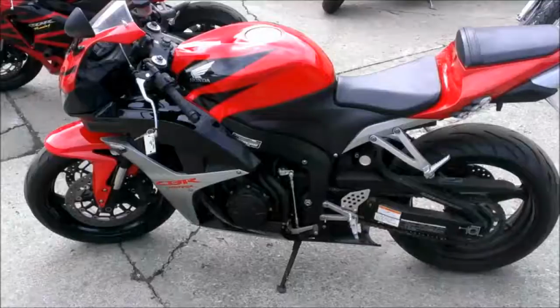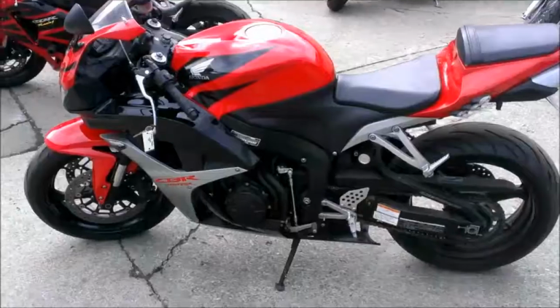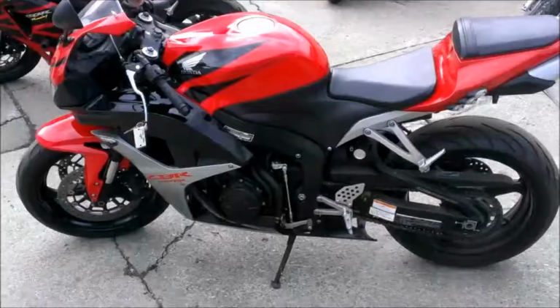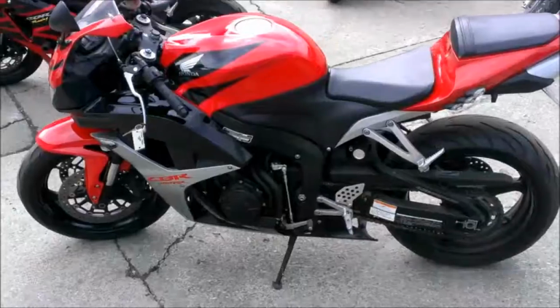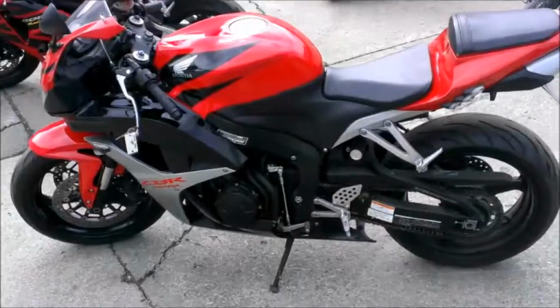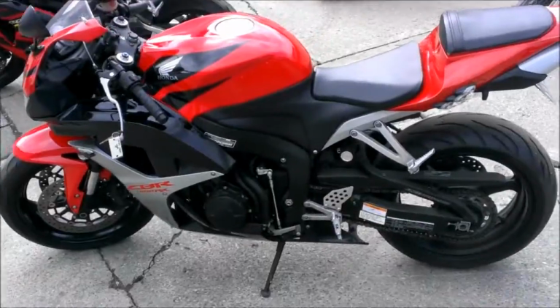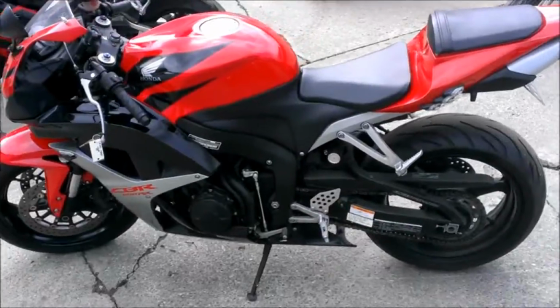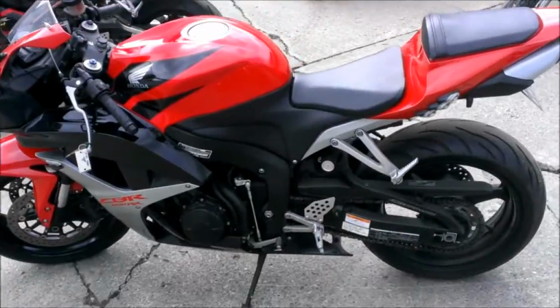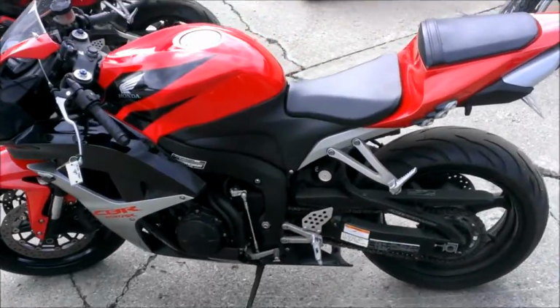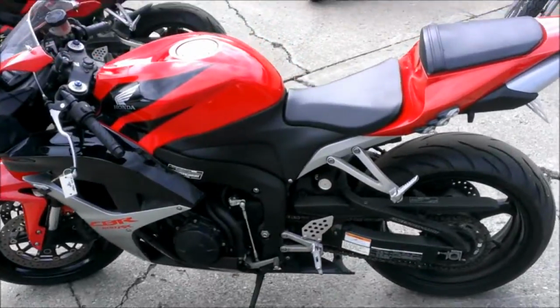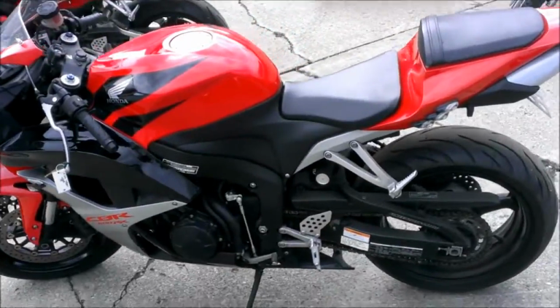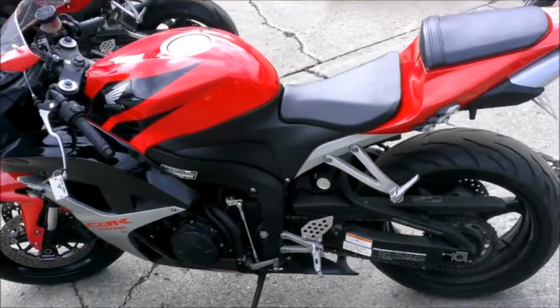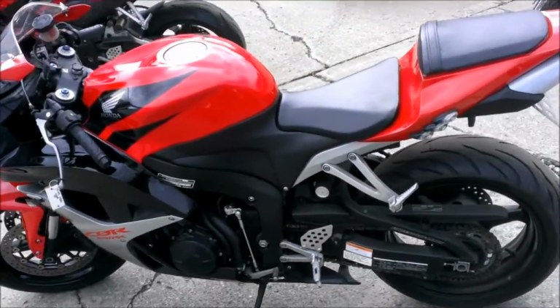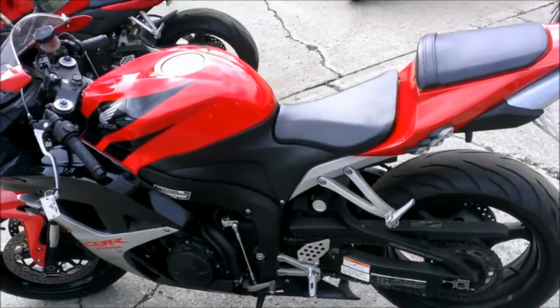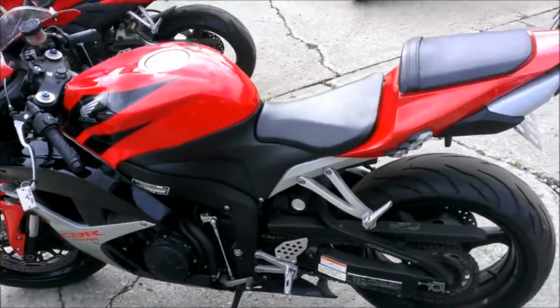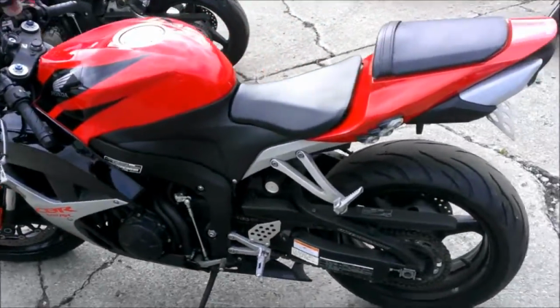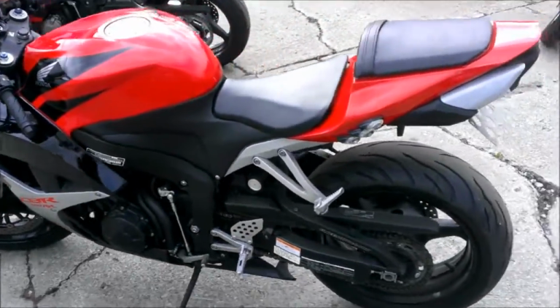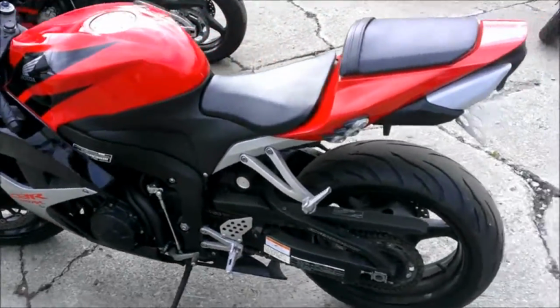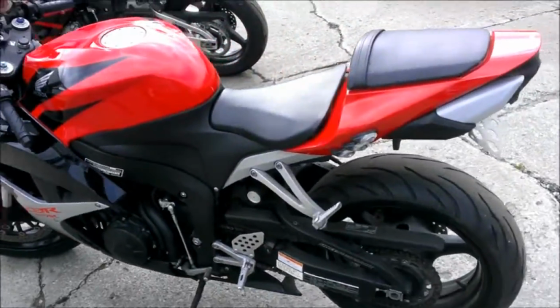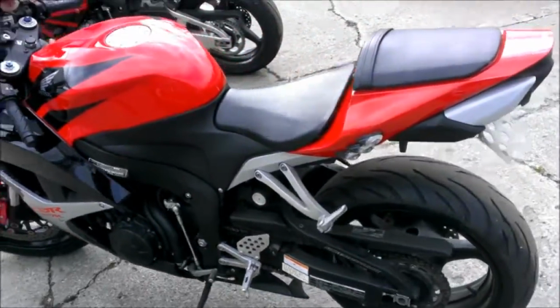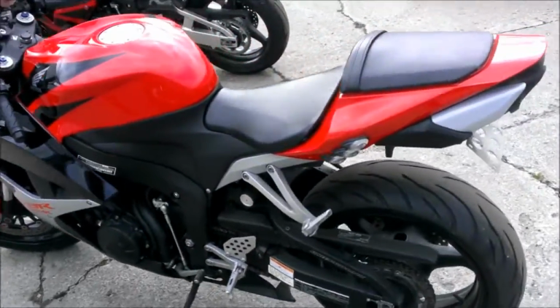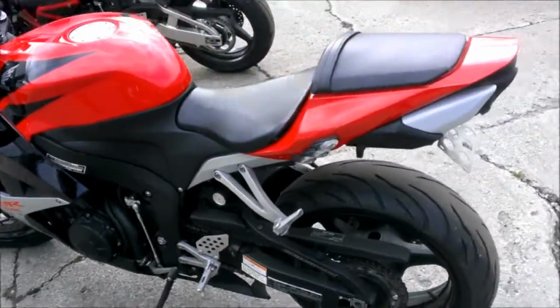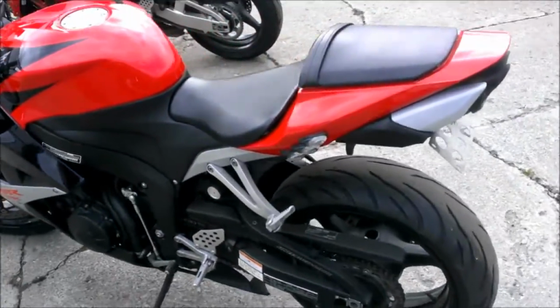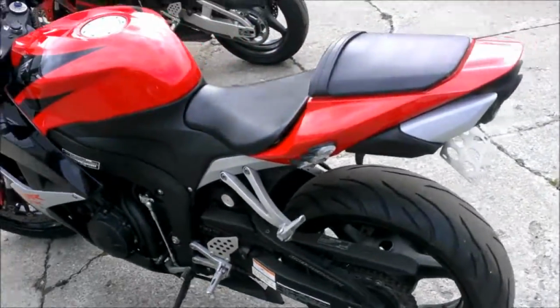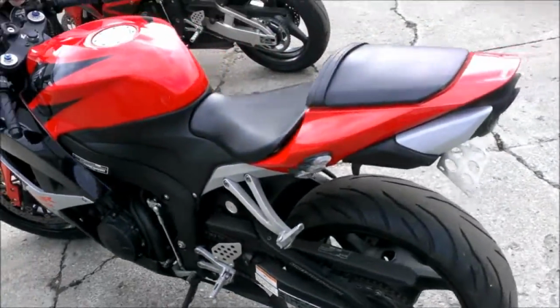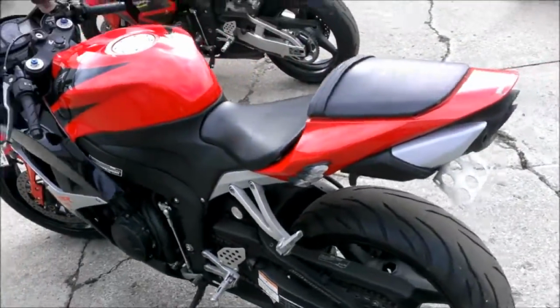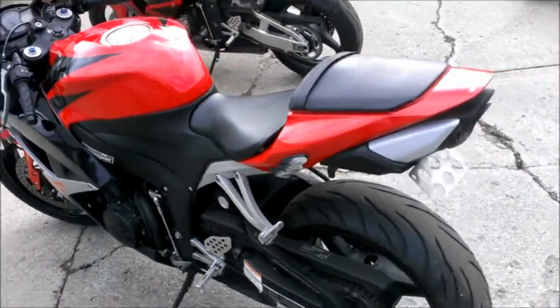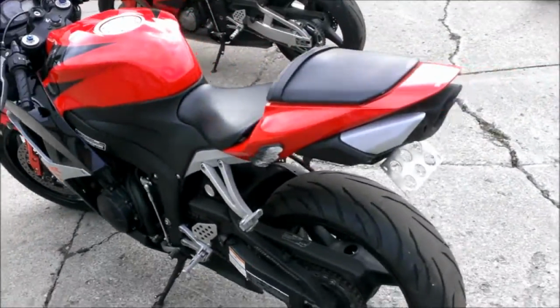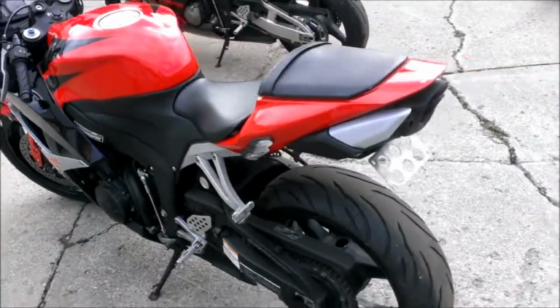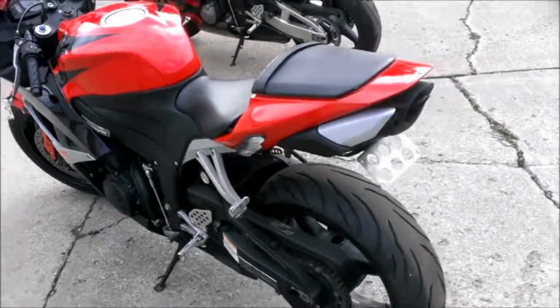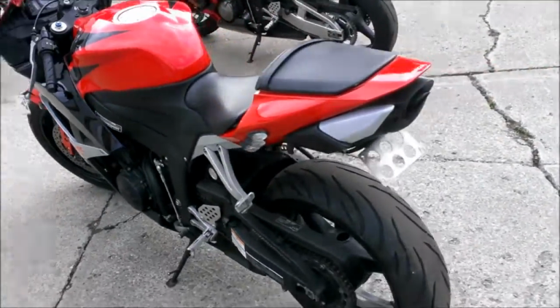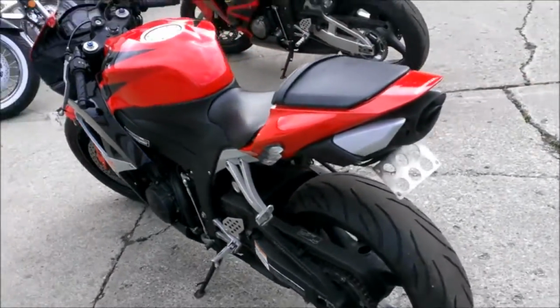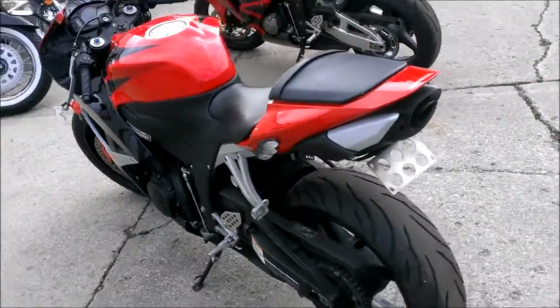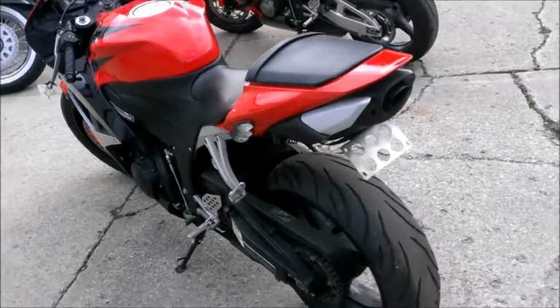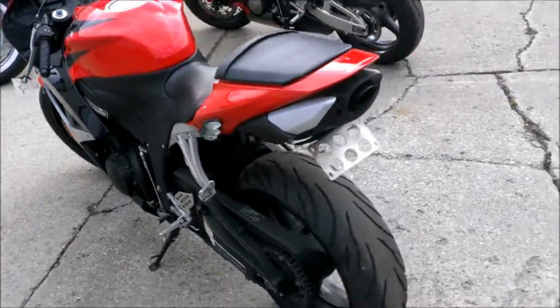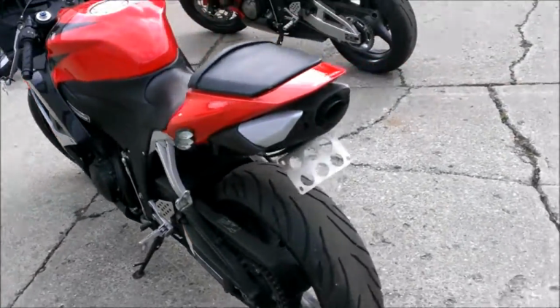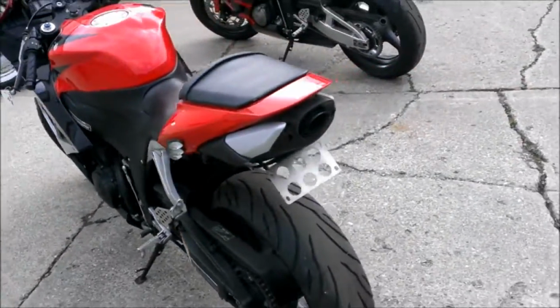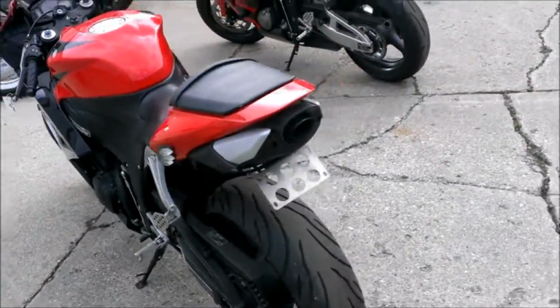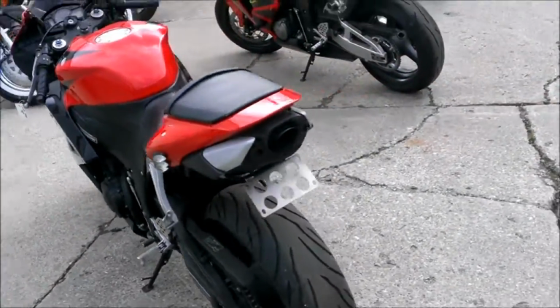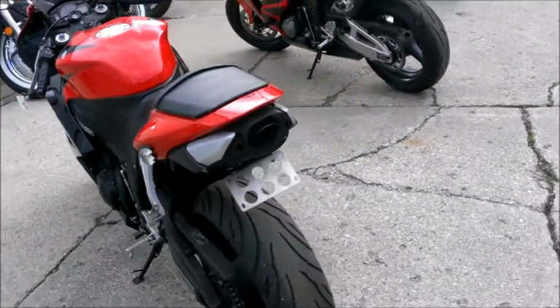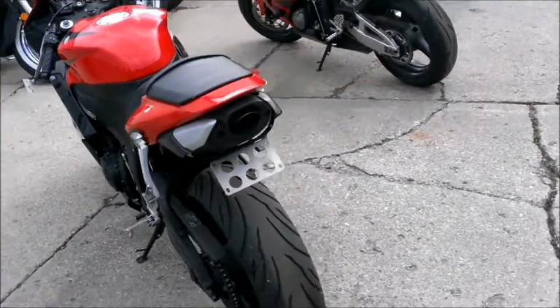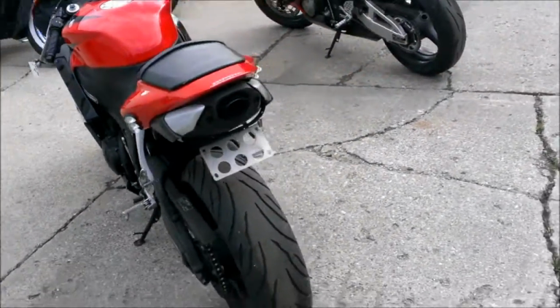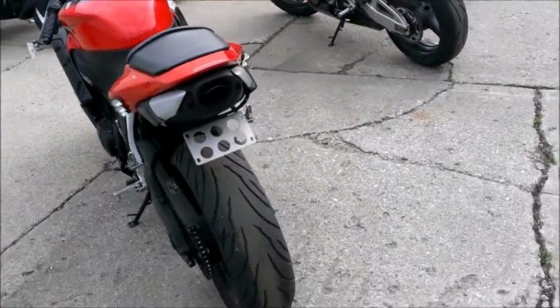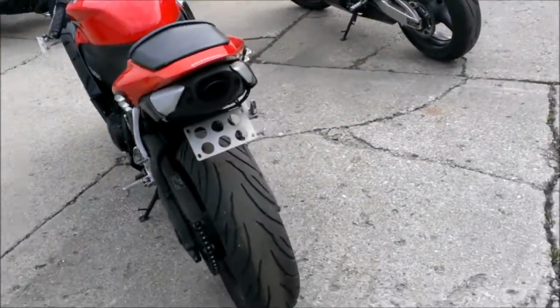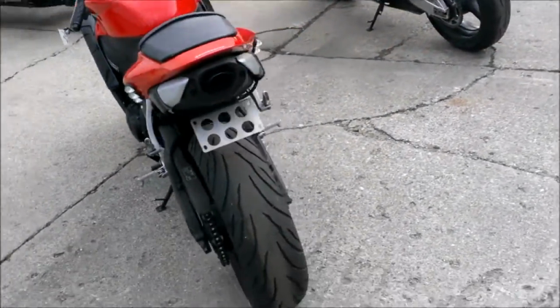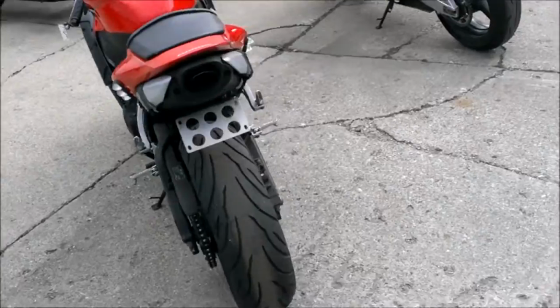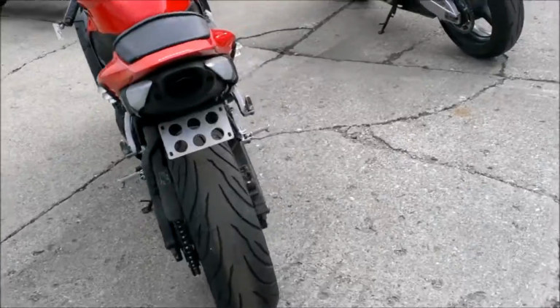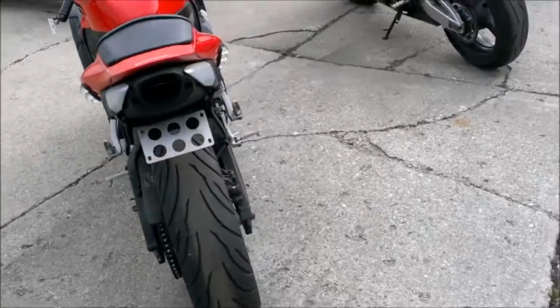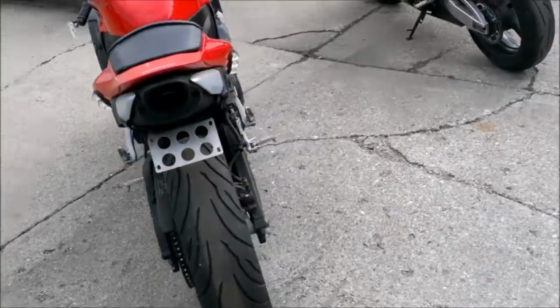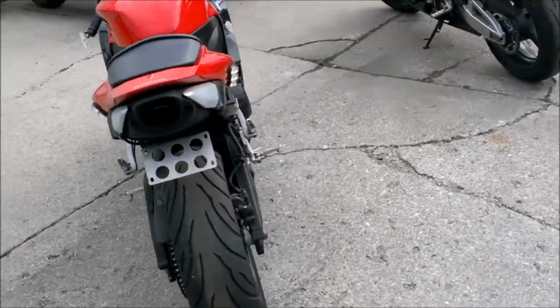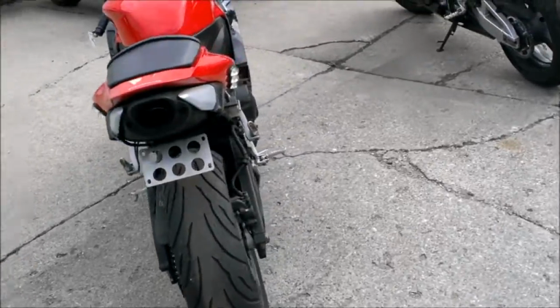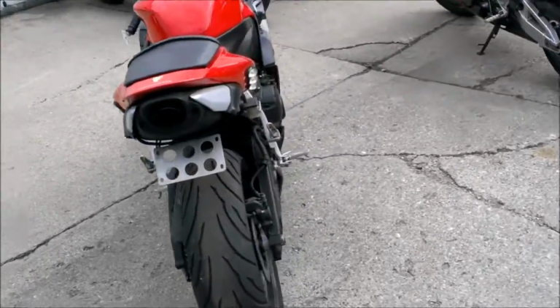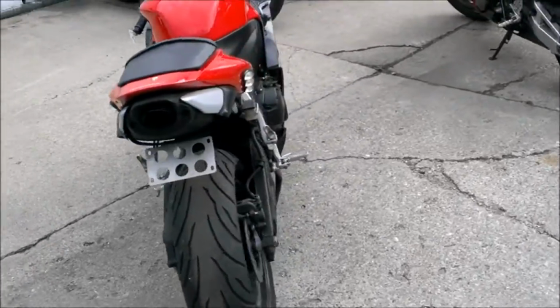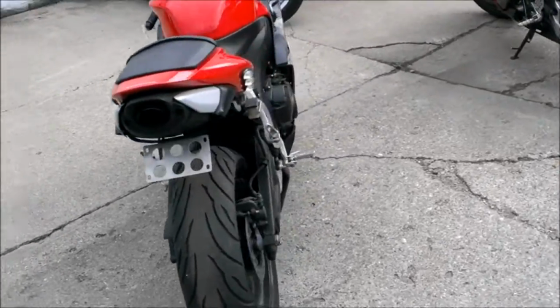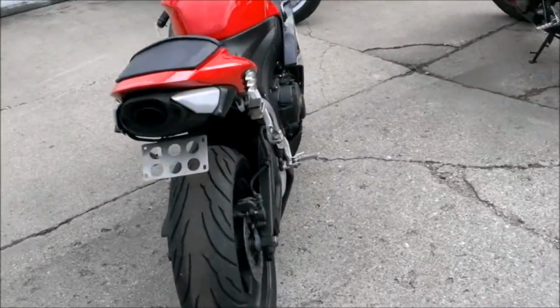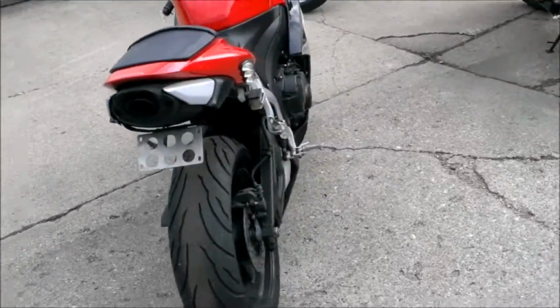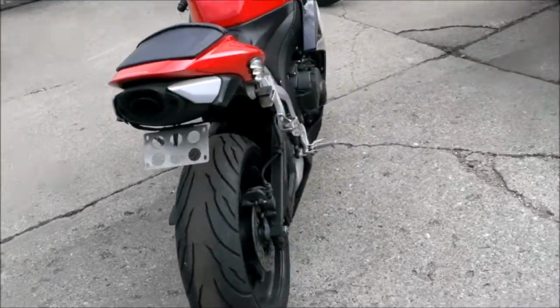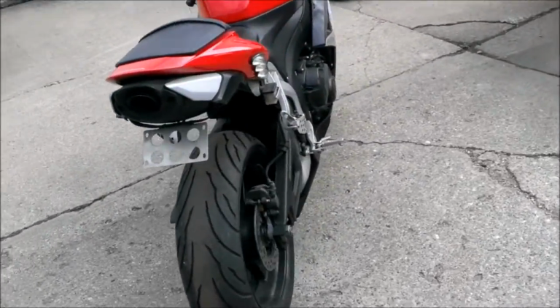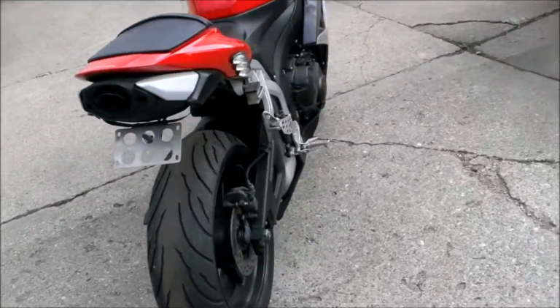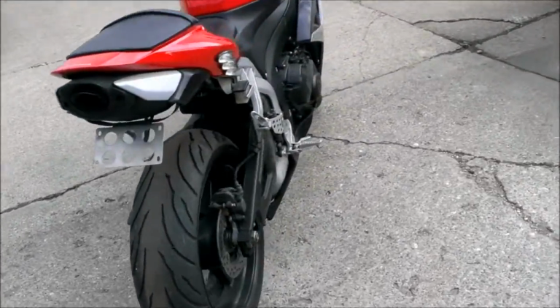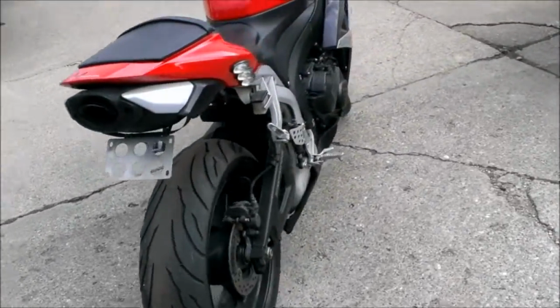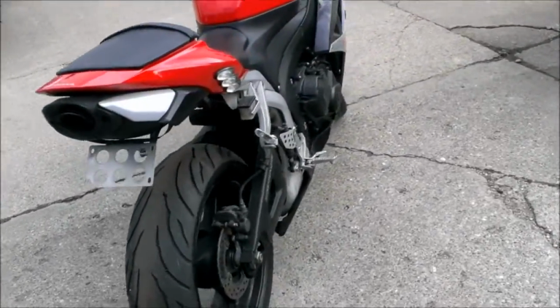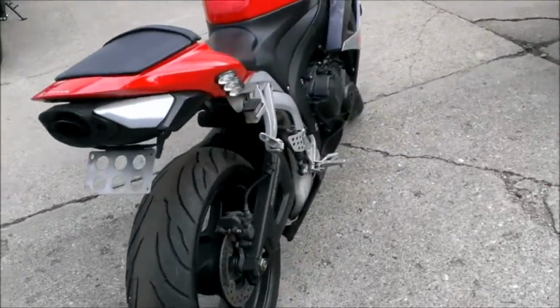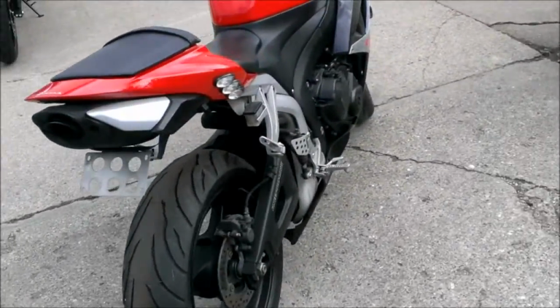We have a 2007 Honda CBR600RR sport bike for sale. It's a super clean black and red CBR.